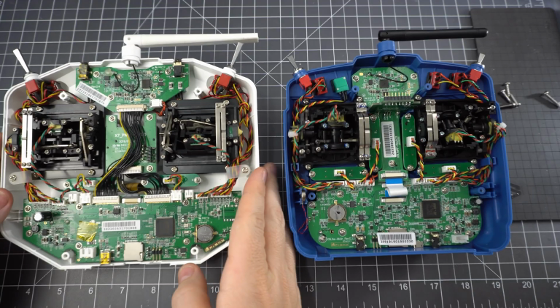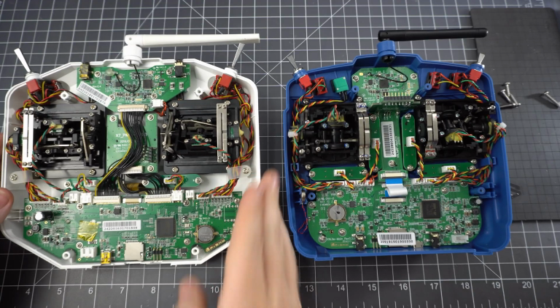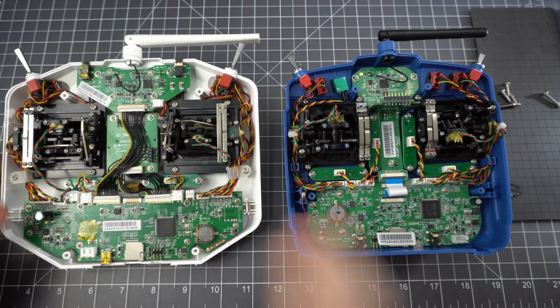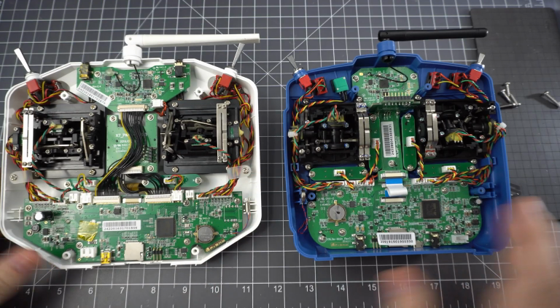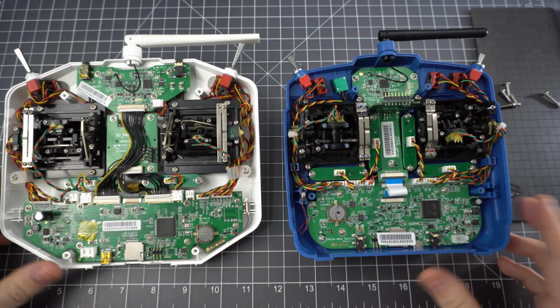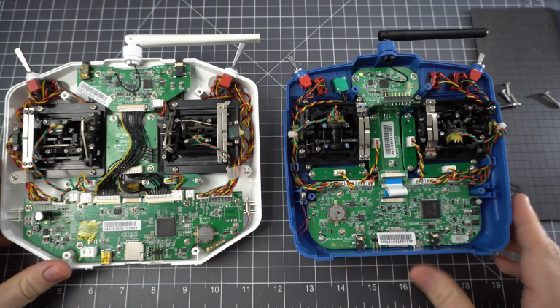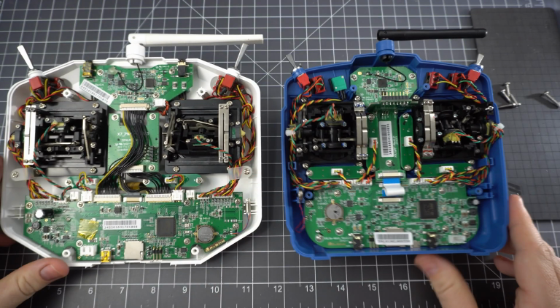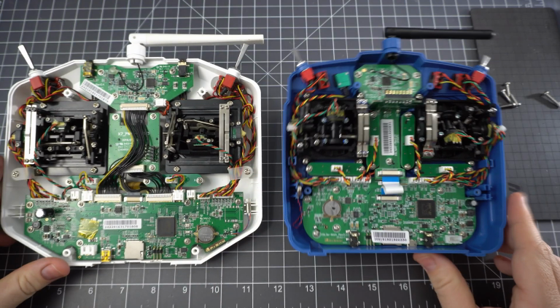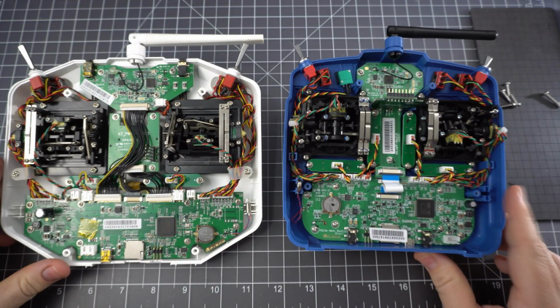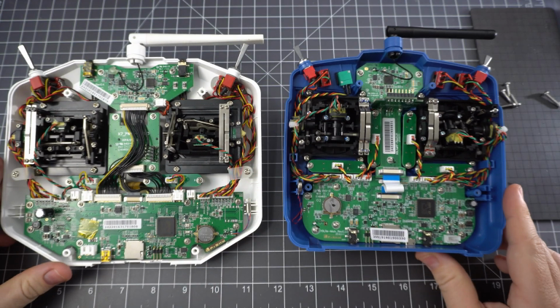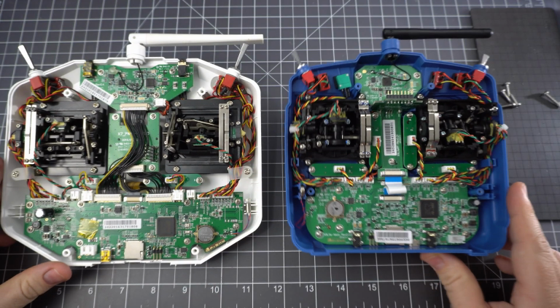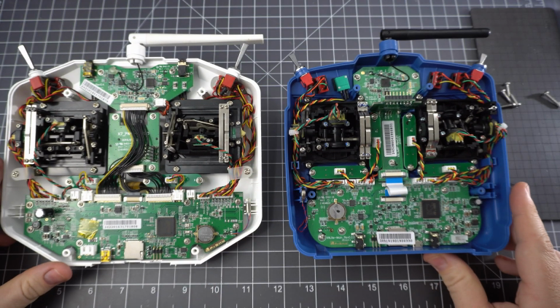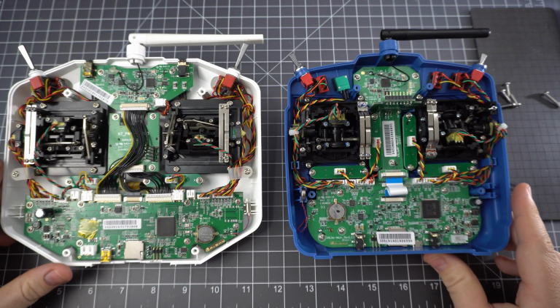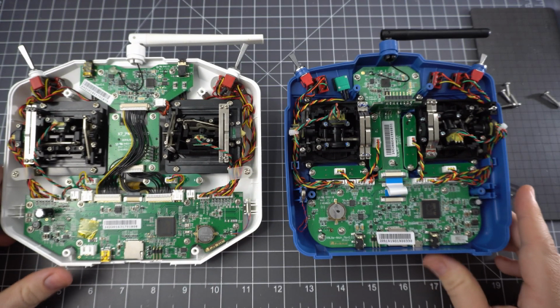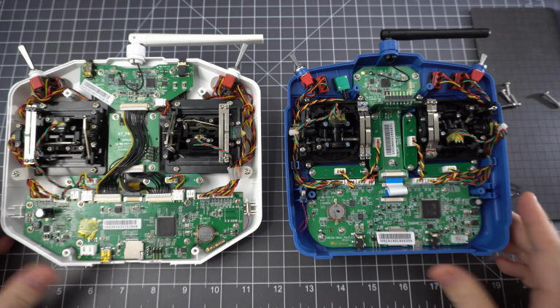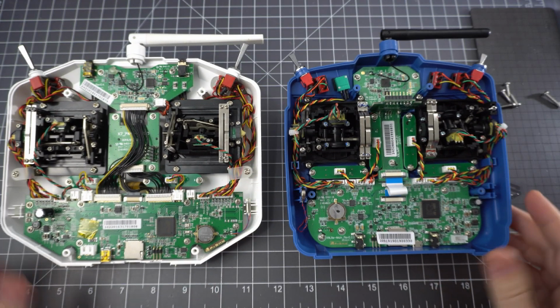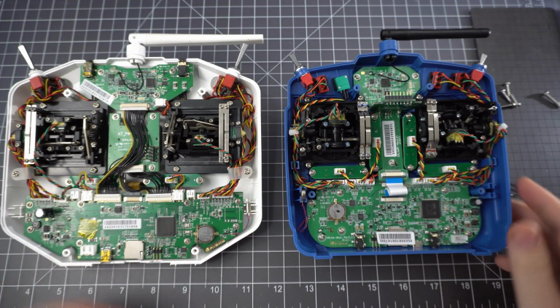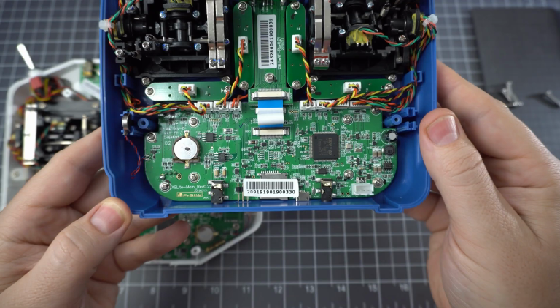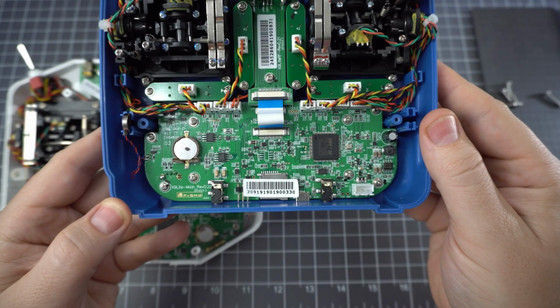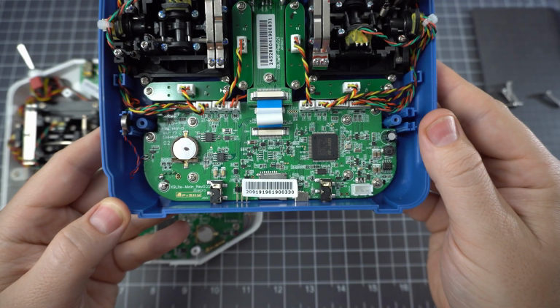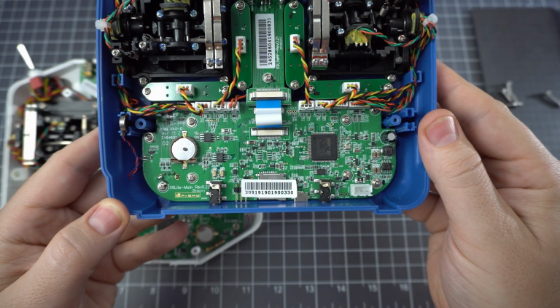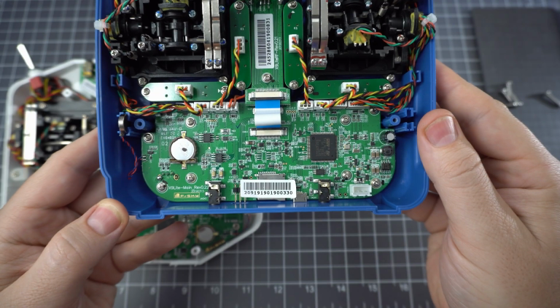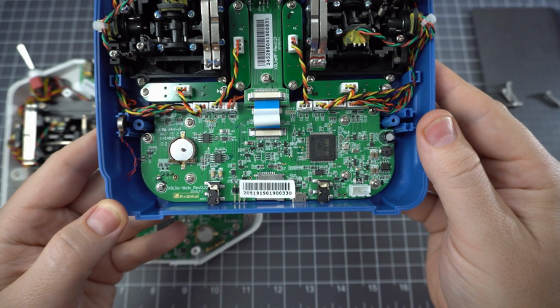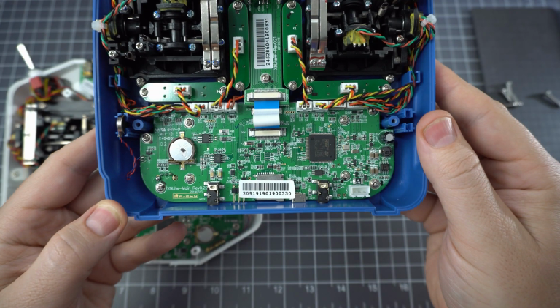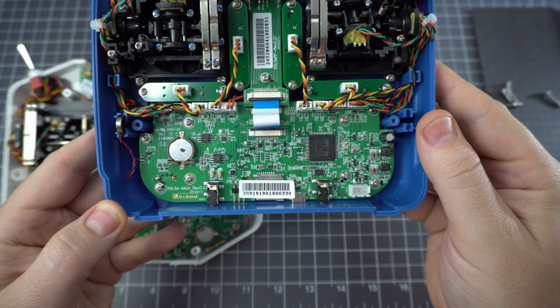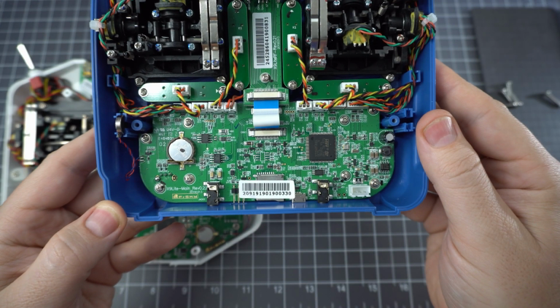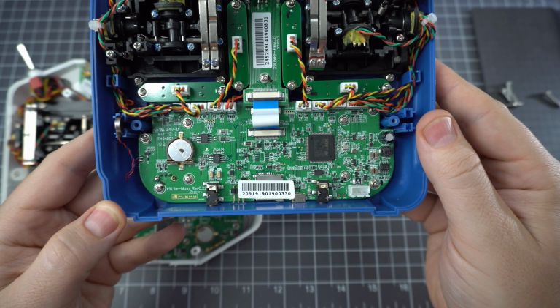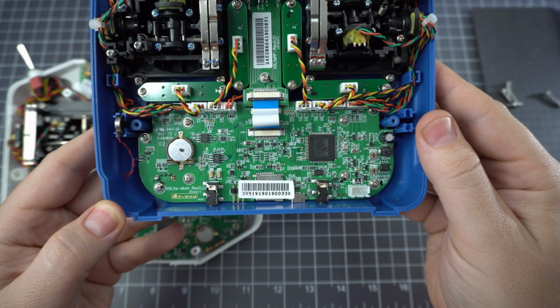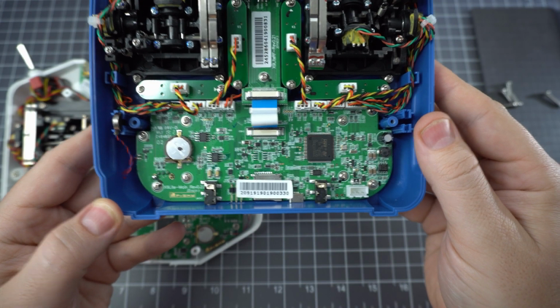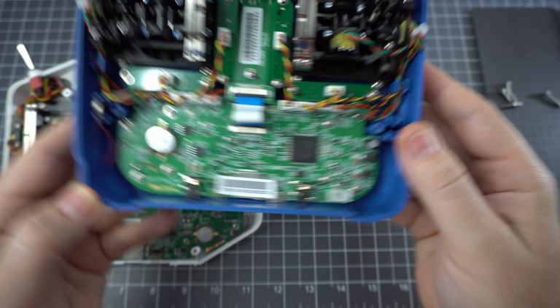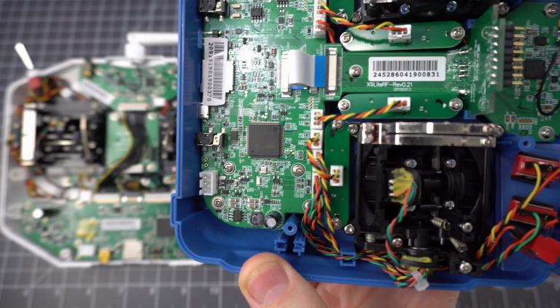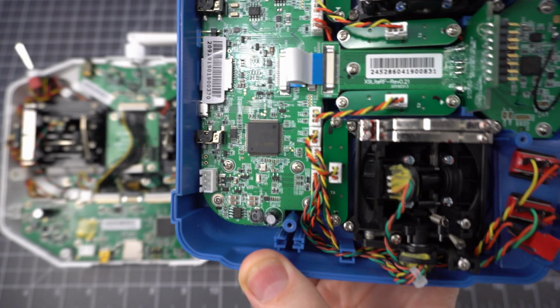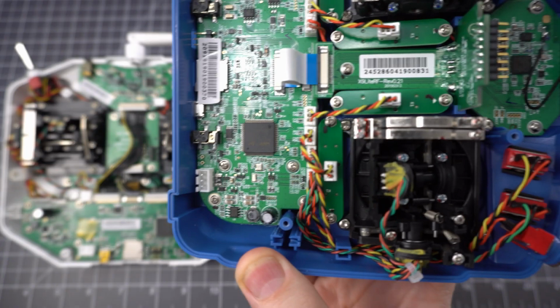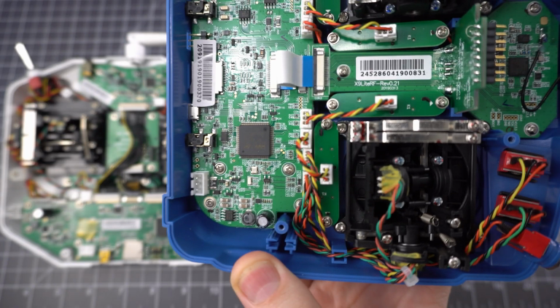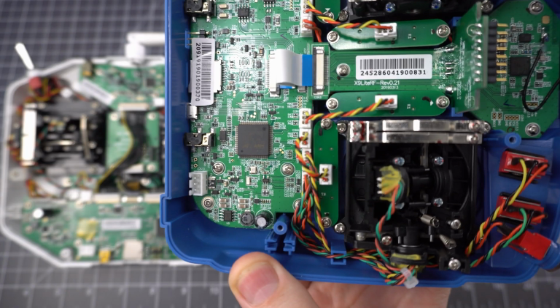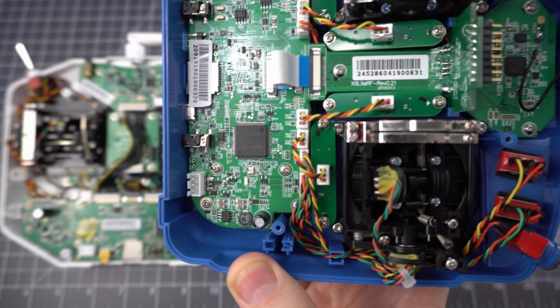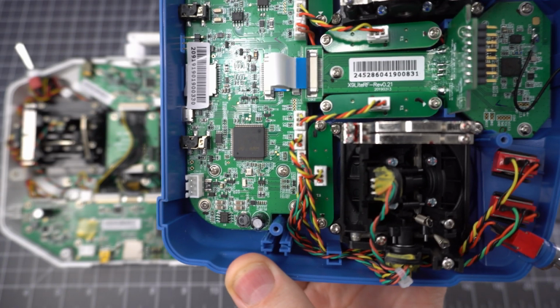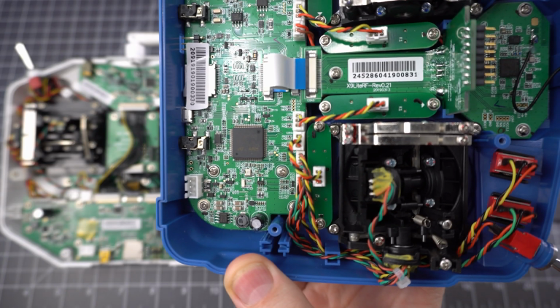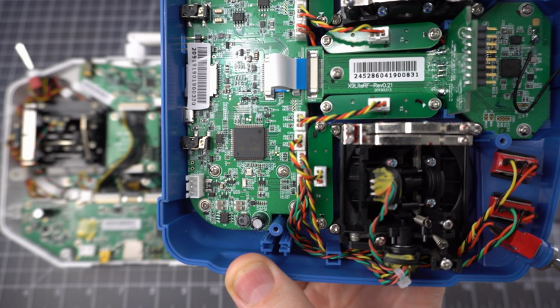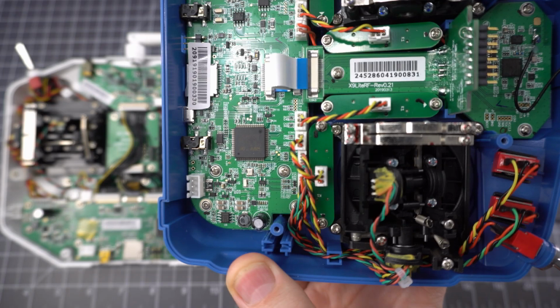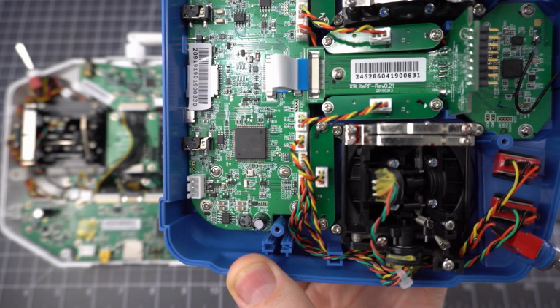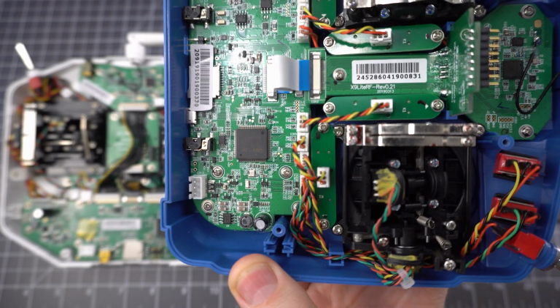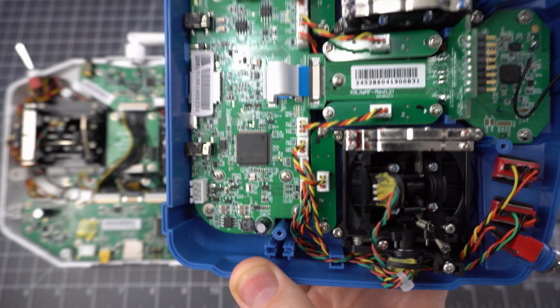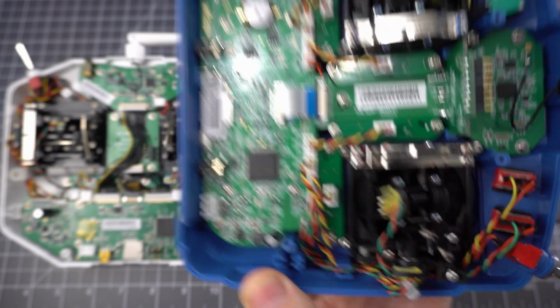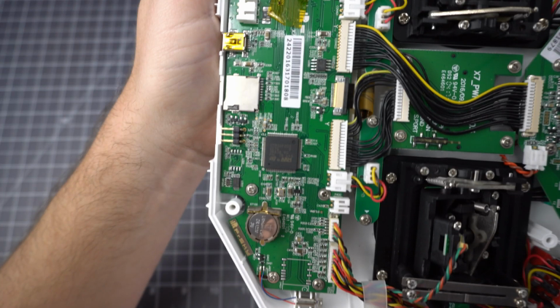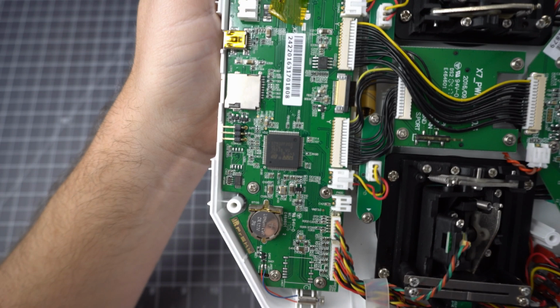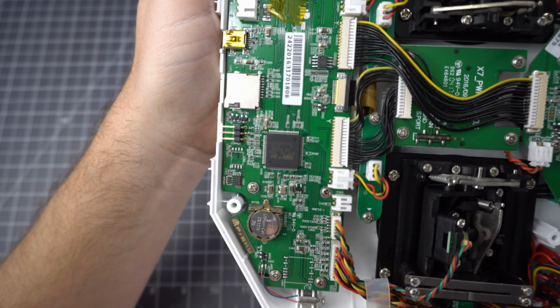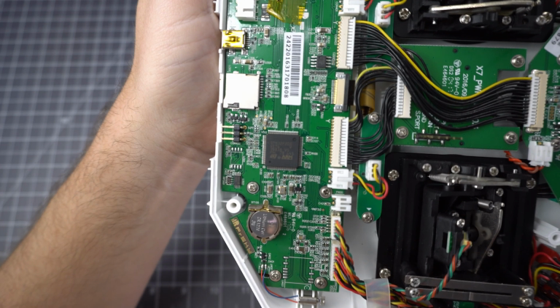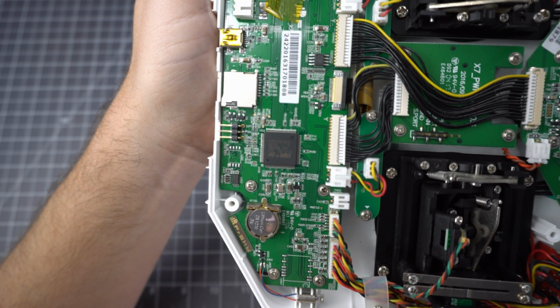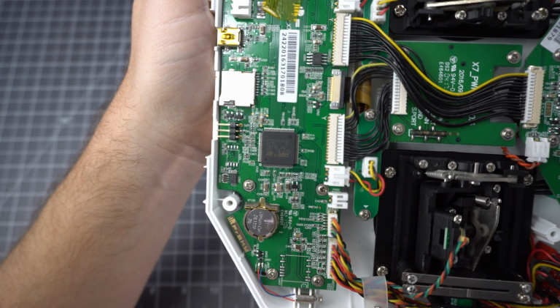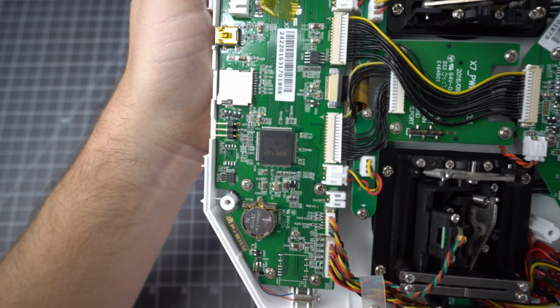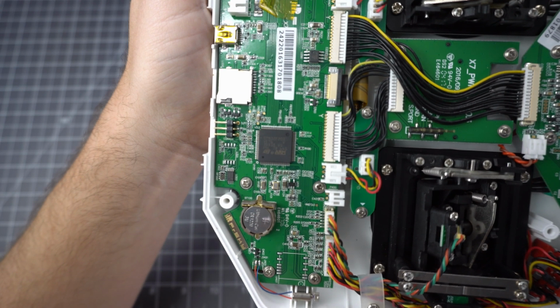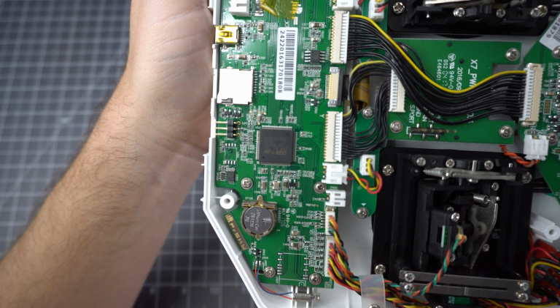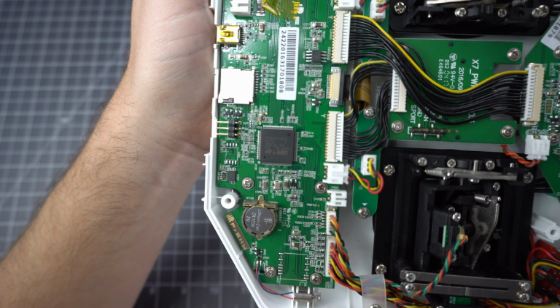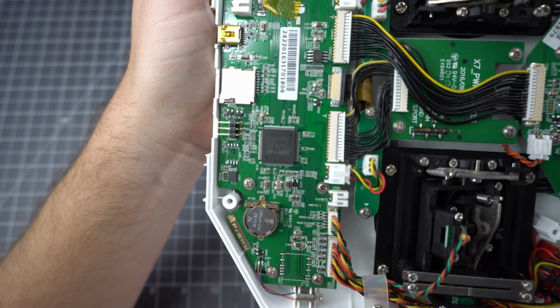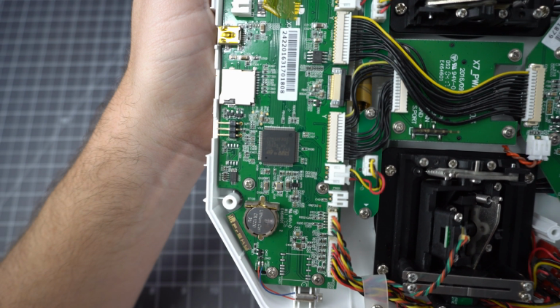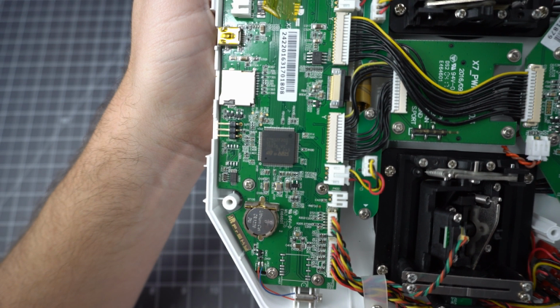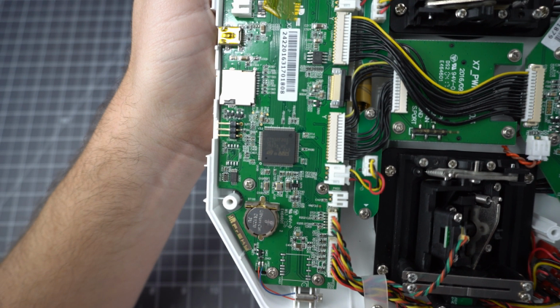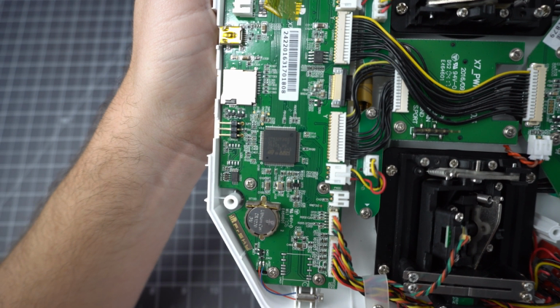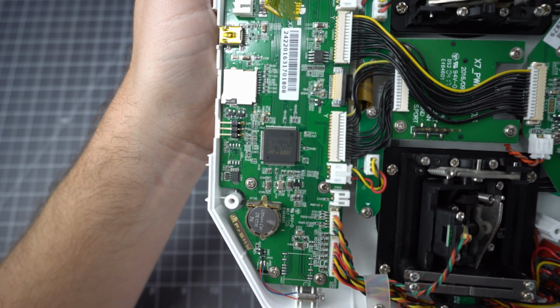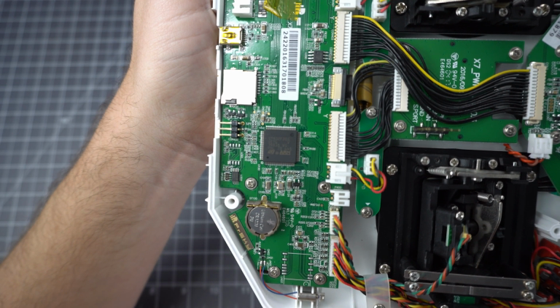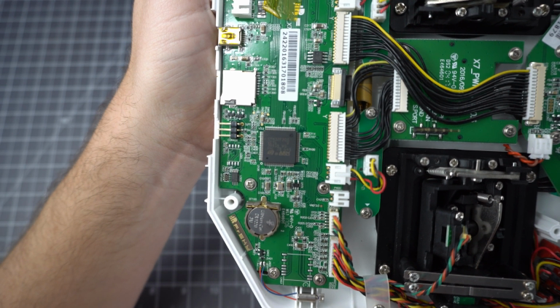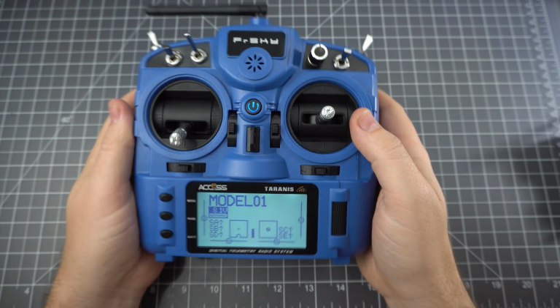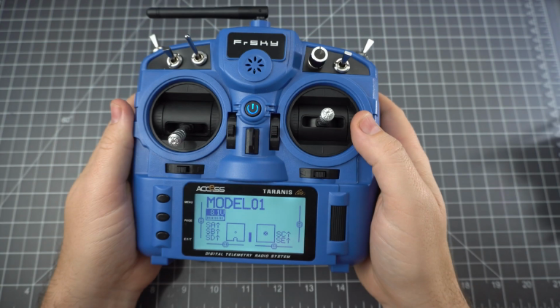Let's compare the internals between the QX7 and the X9 Lite. They're both really similar, but the X9 Lite is just a little more condensed.